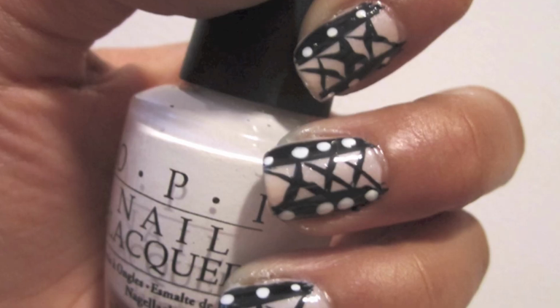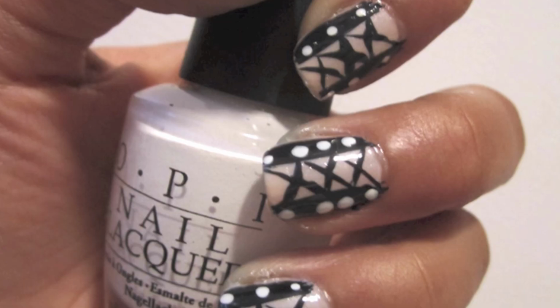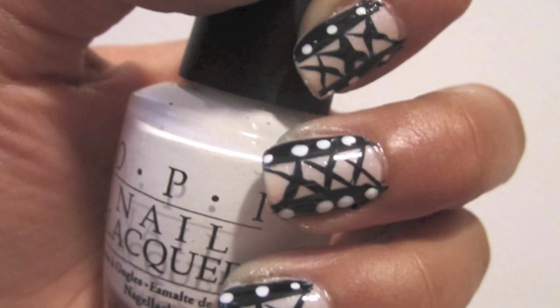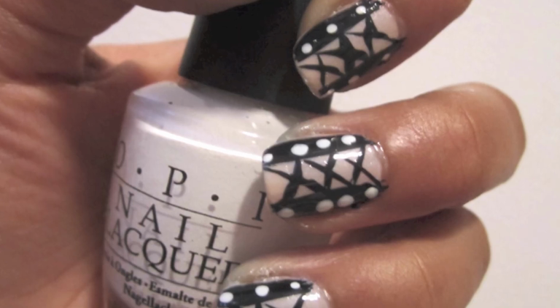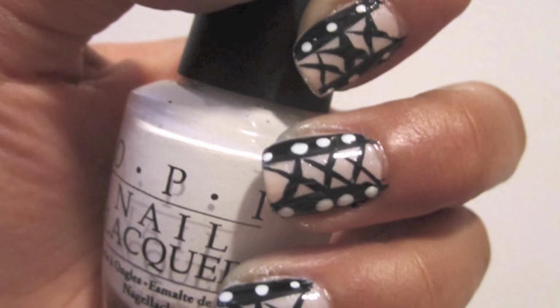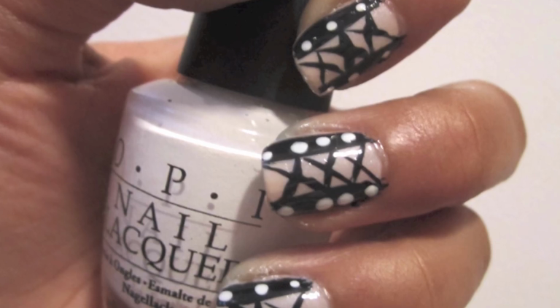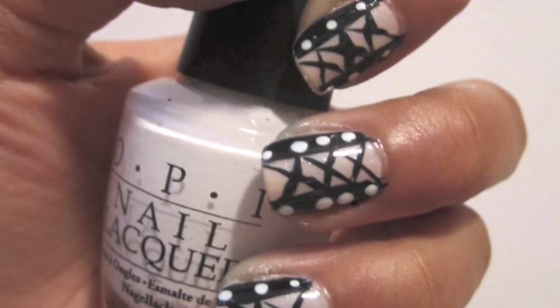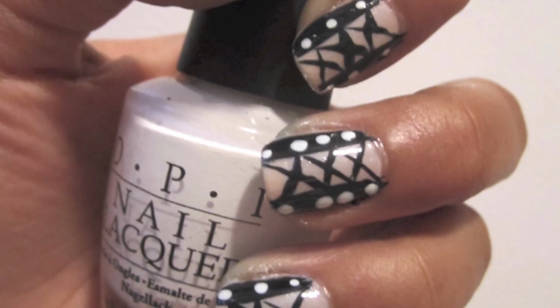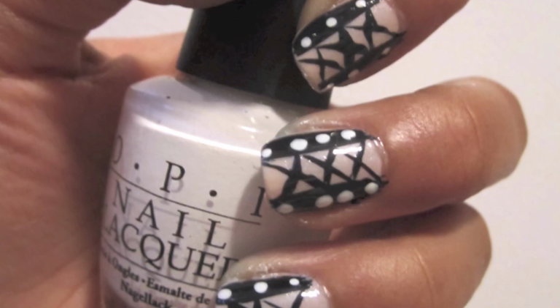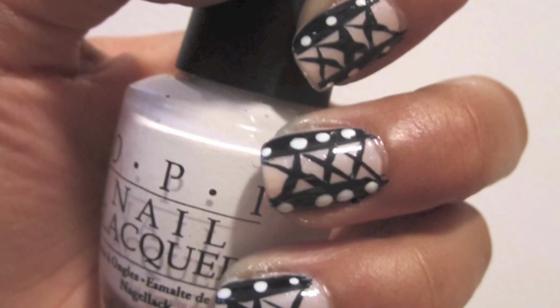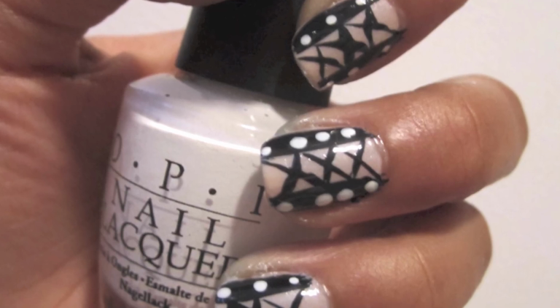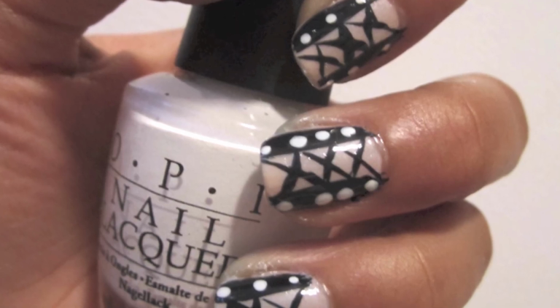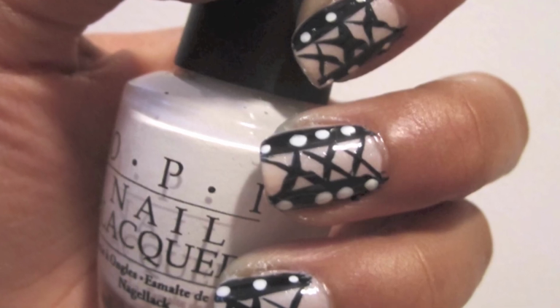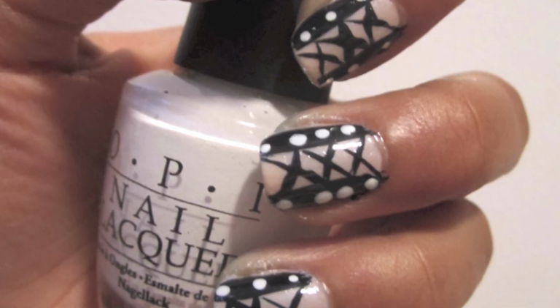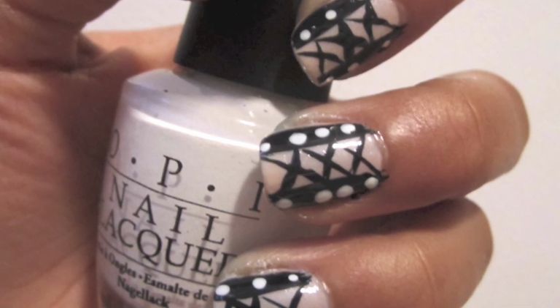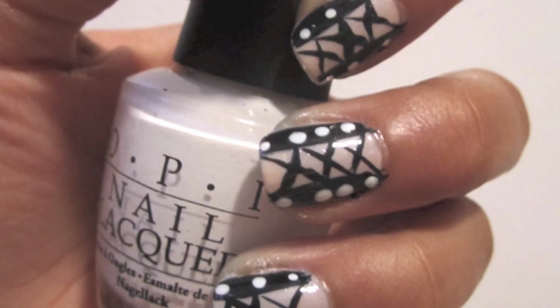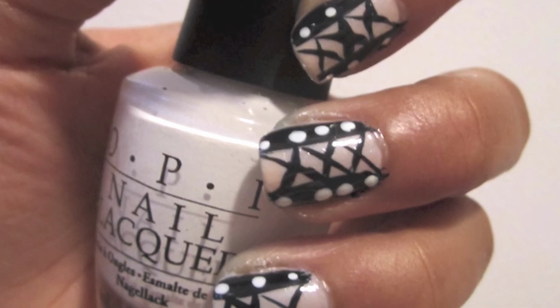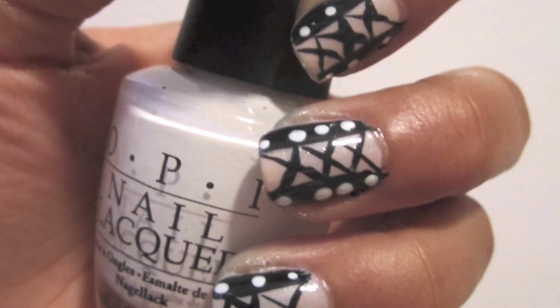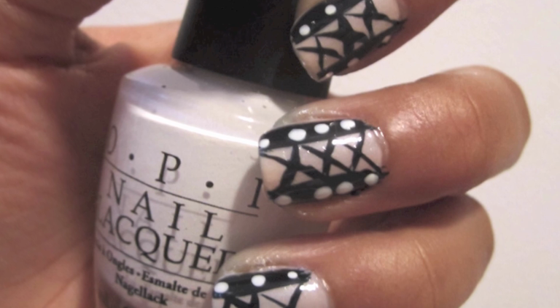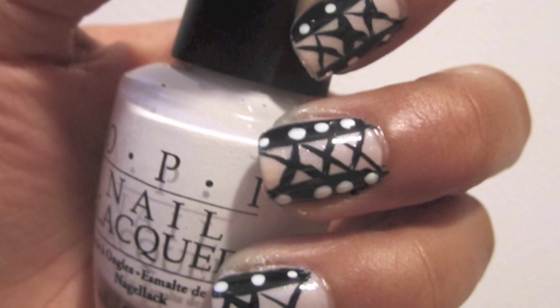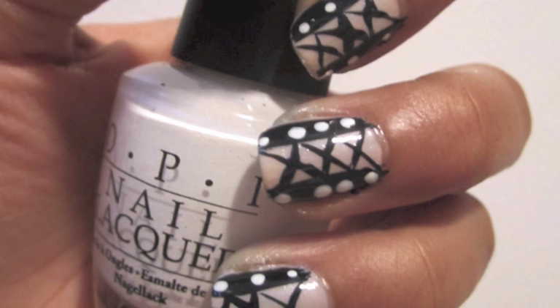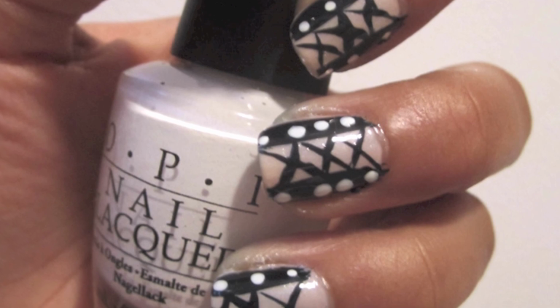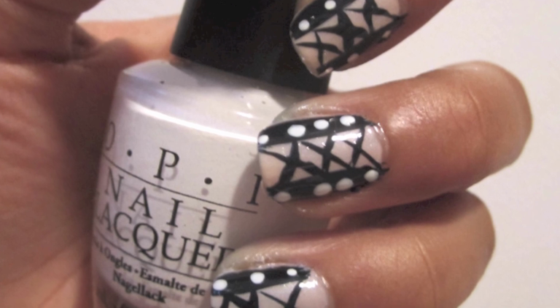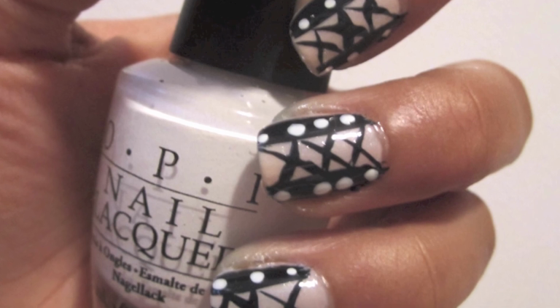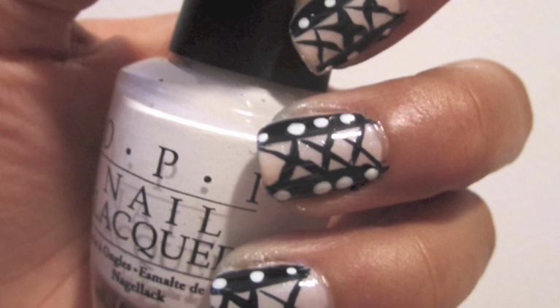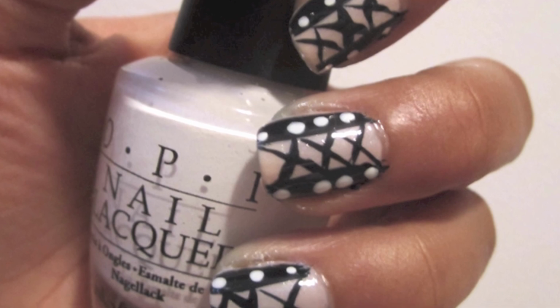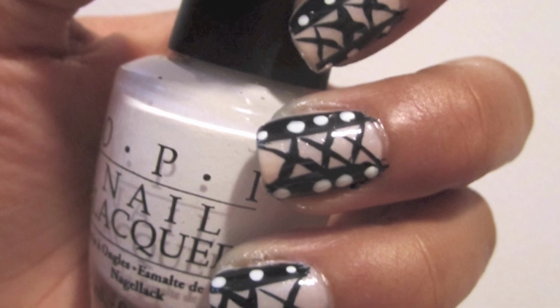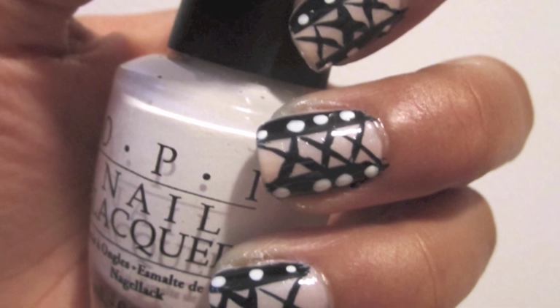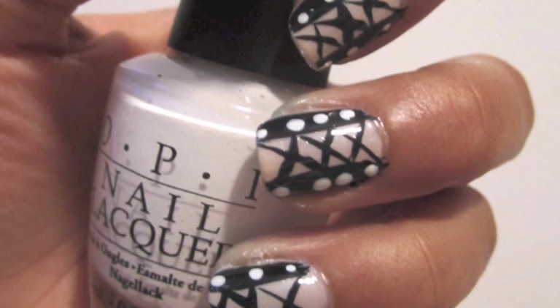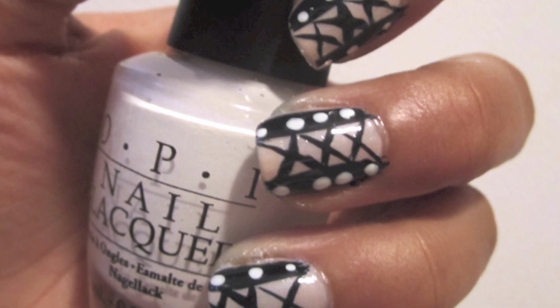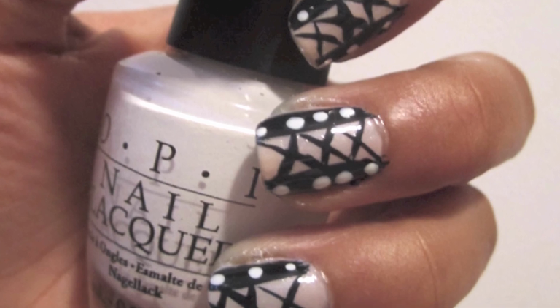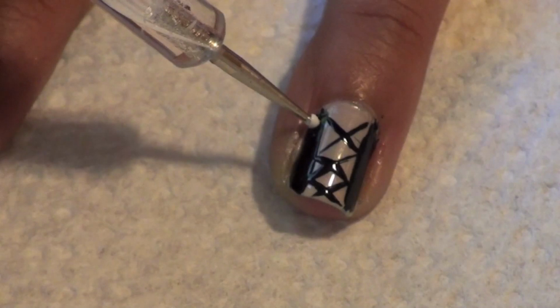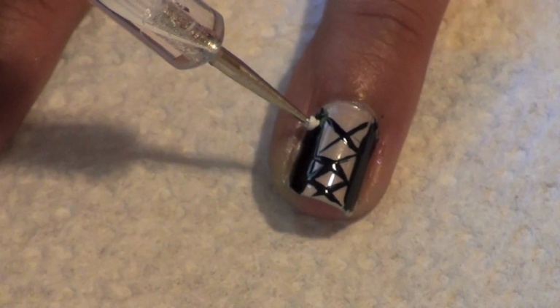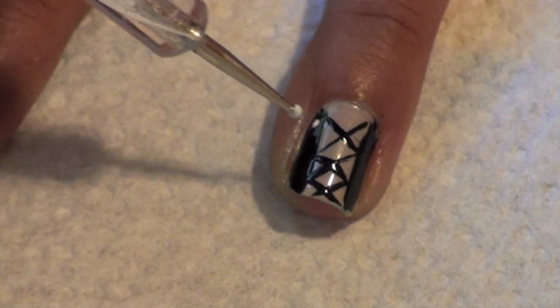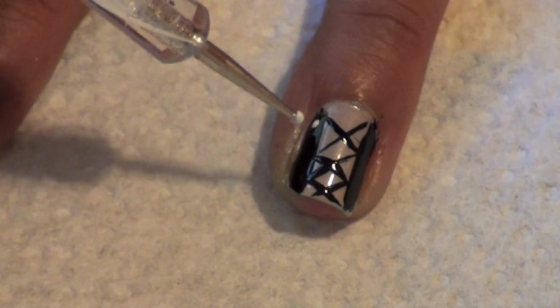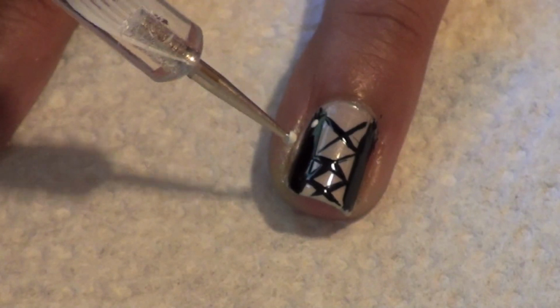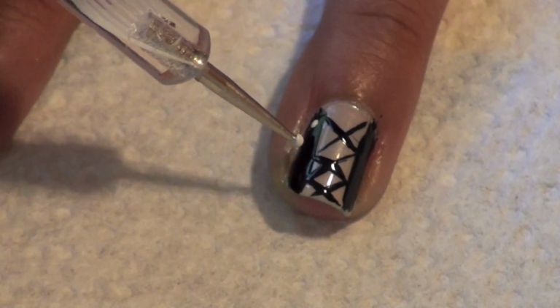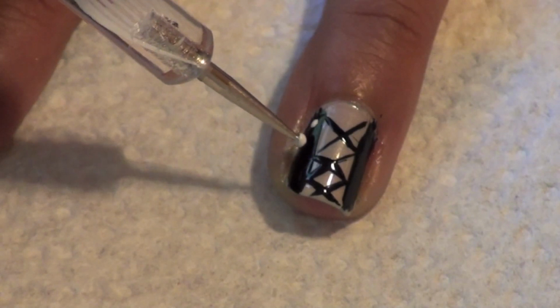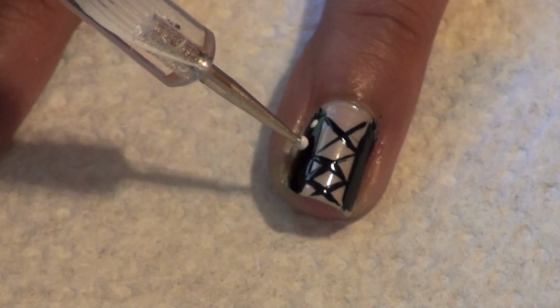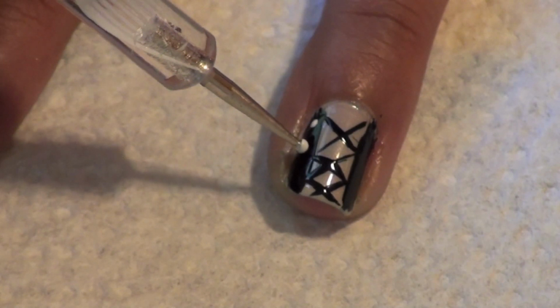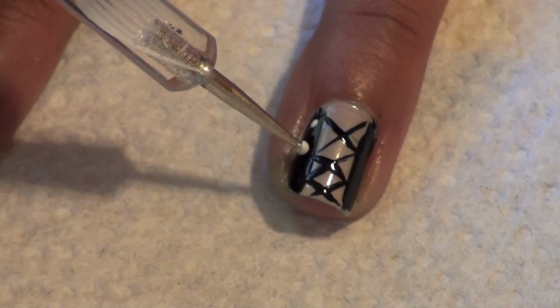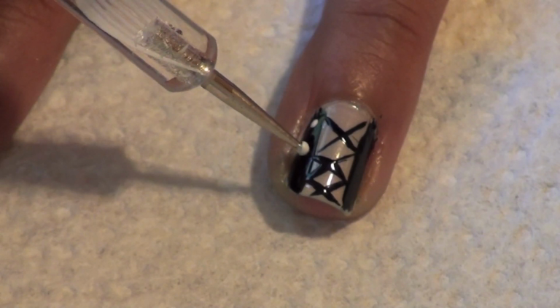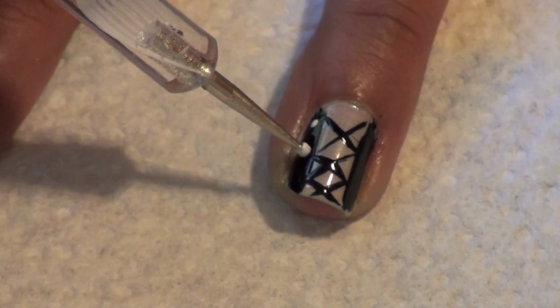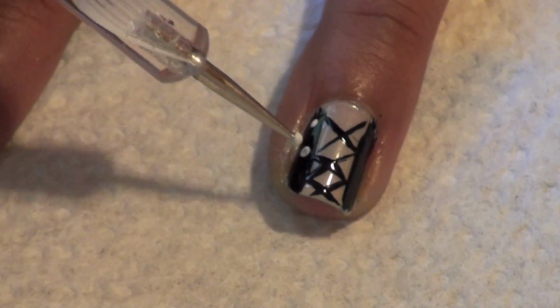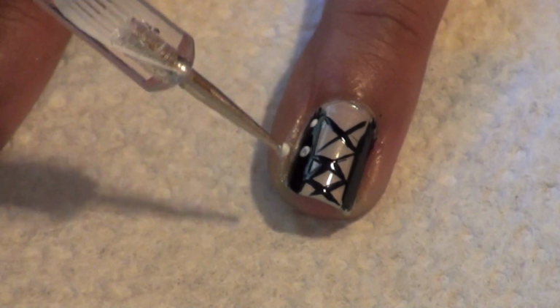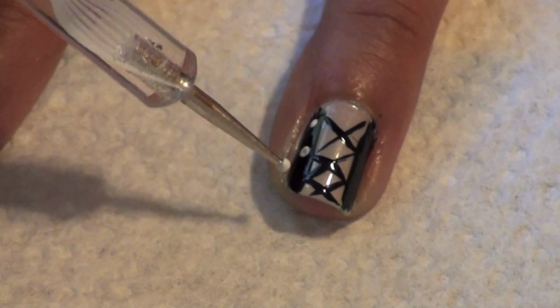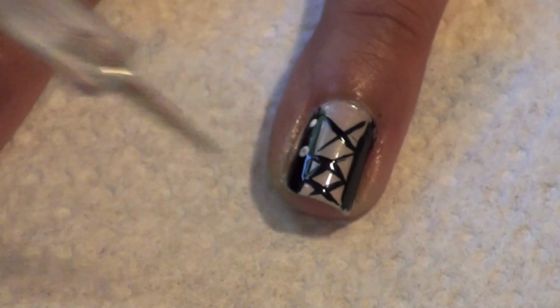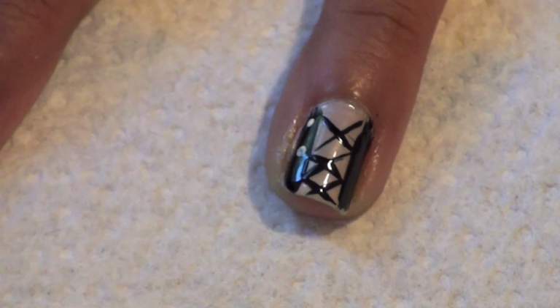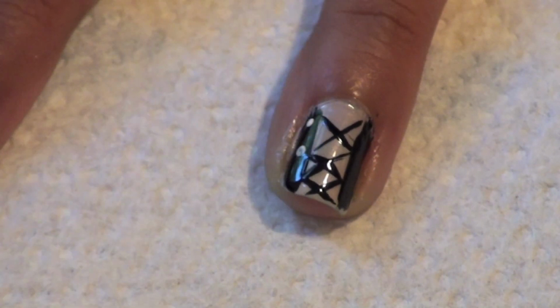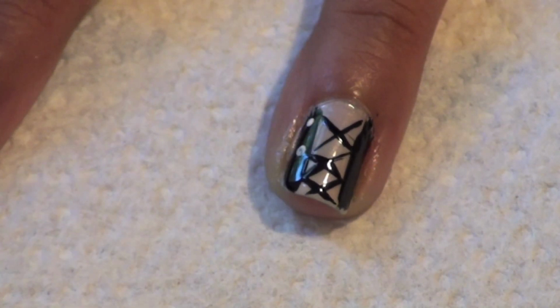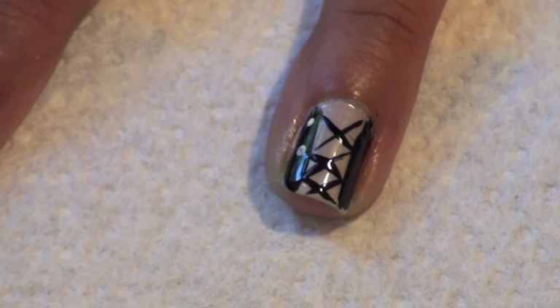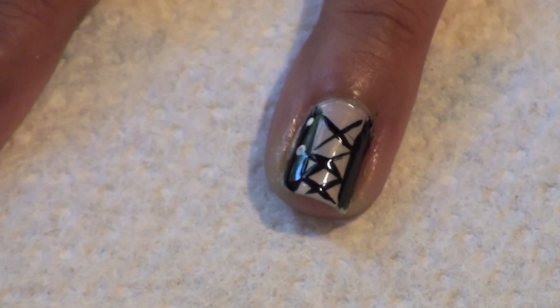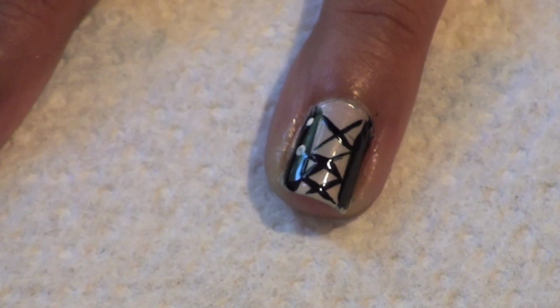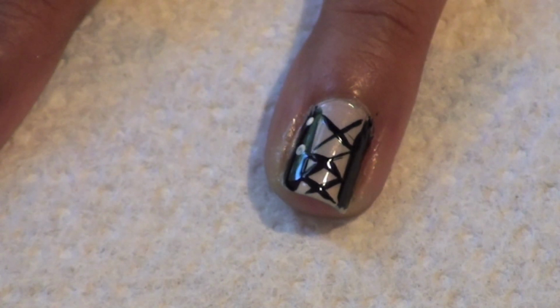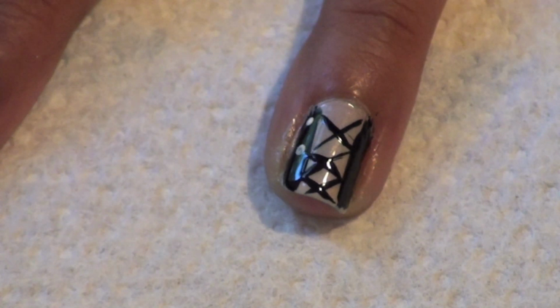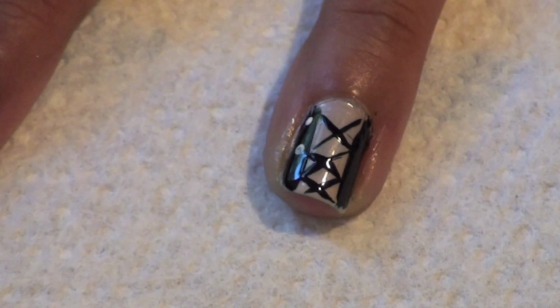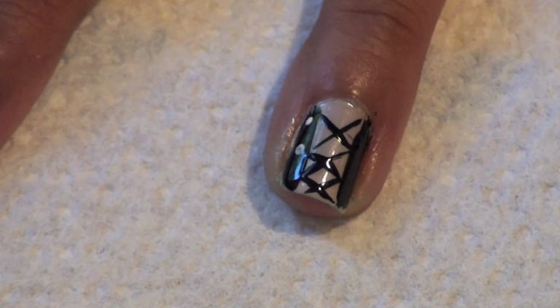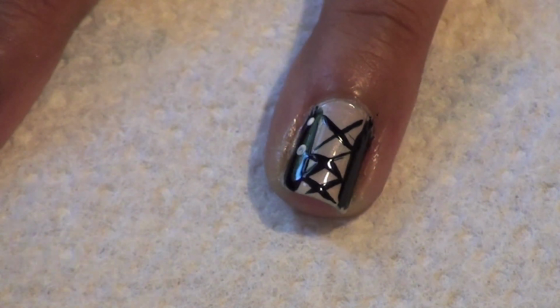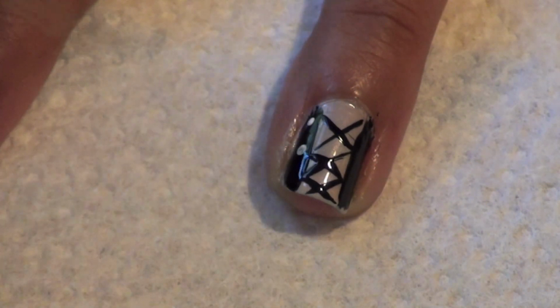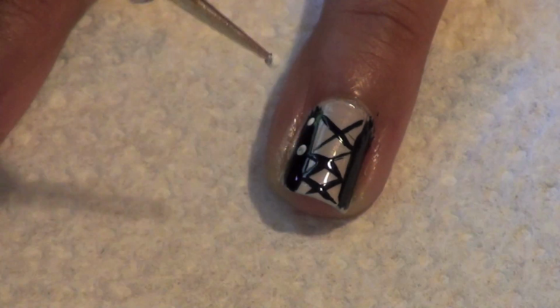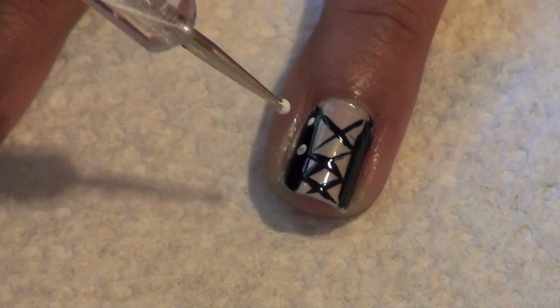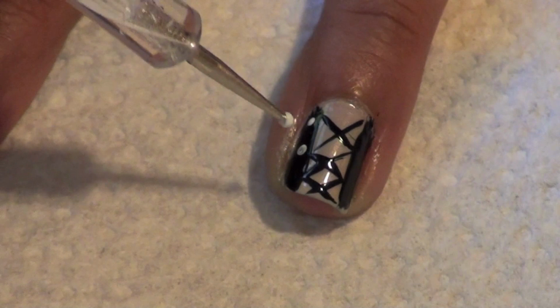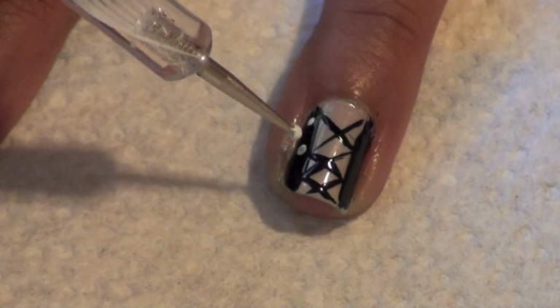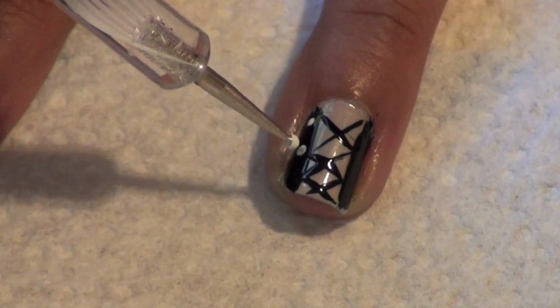Next, take out a white polish. Using a dotting tool, apply anywhere from three to four dots to the side of your nail.